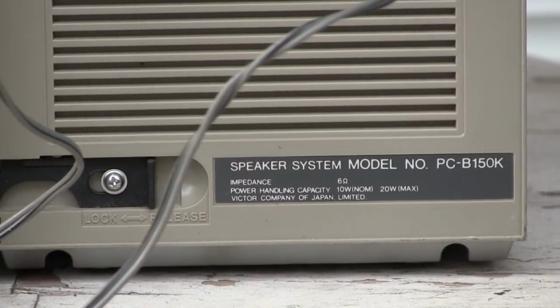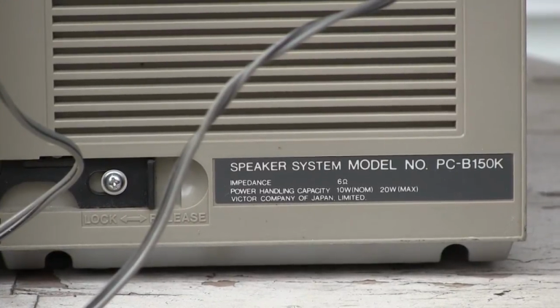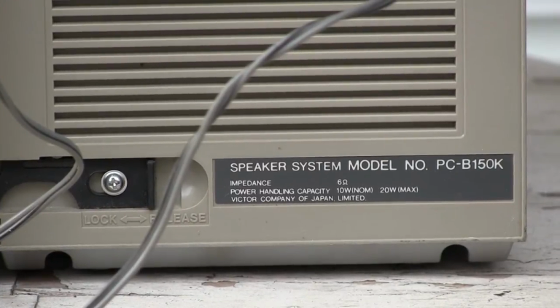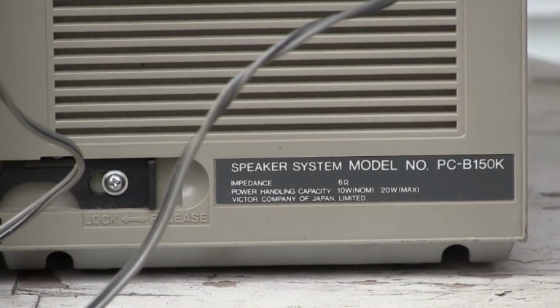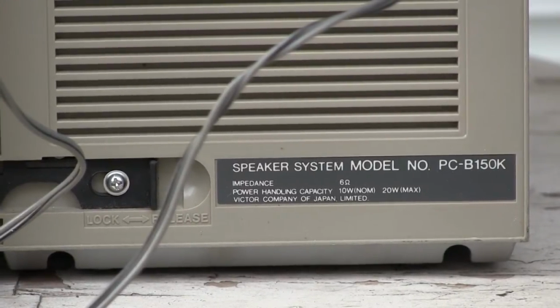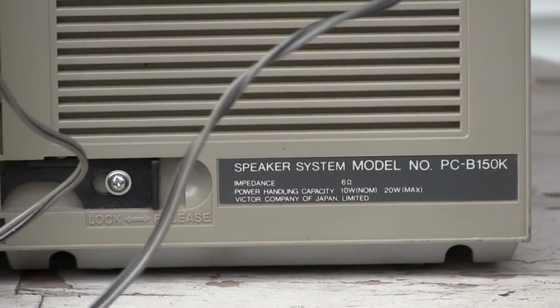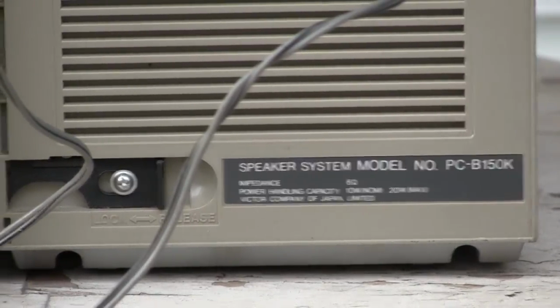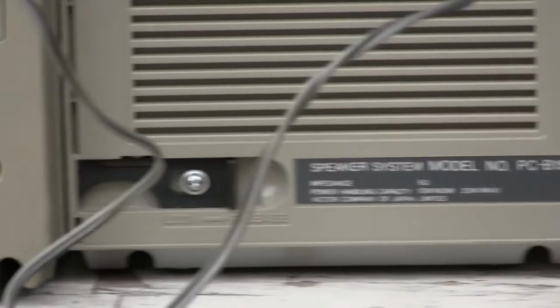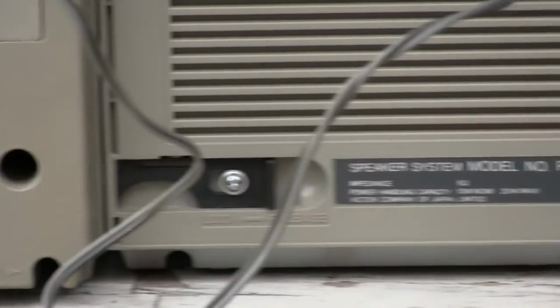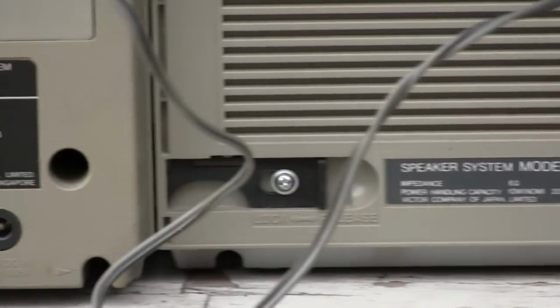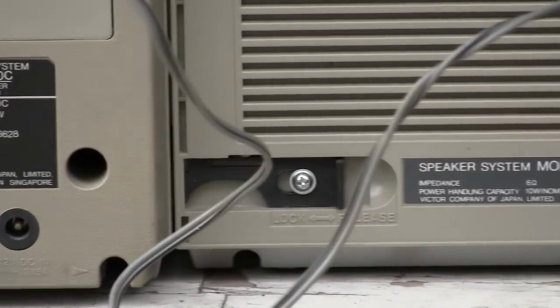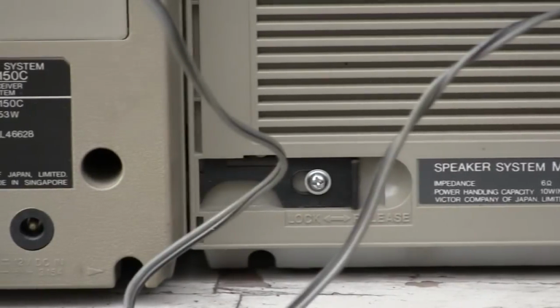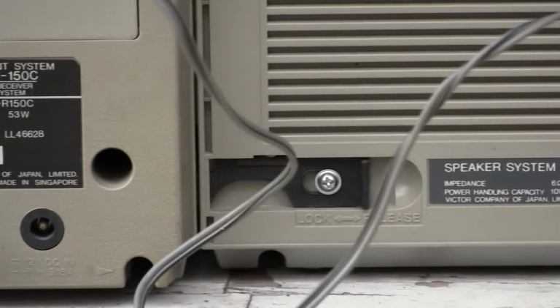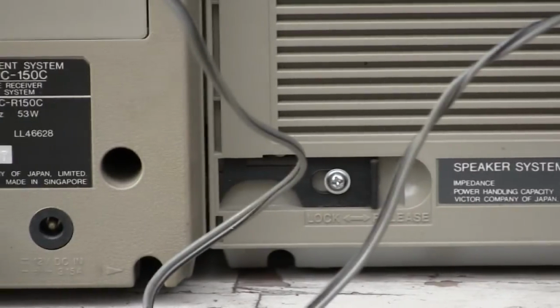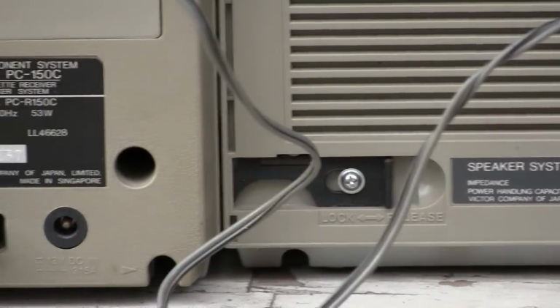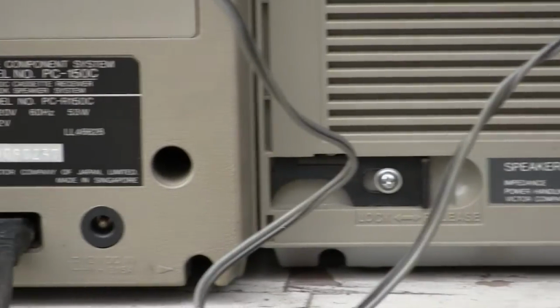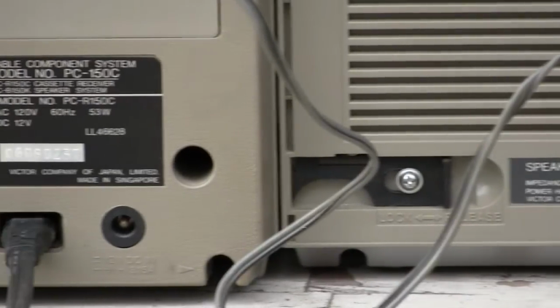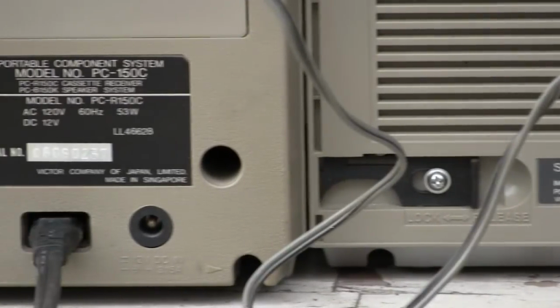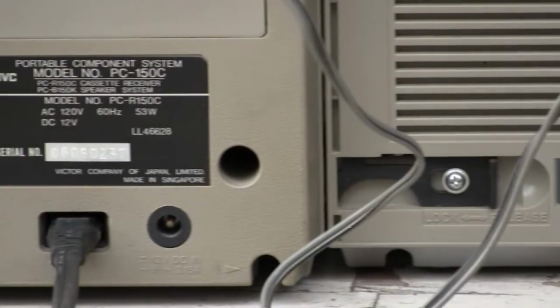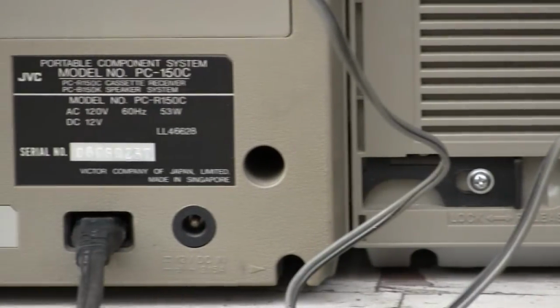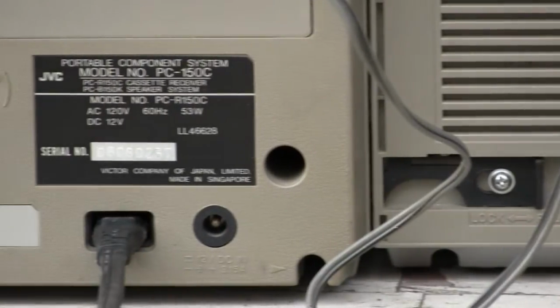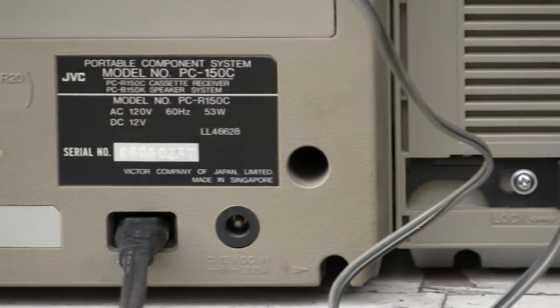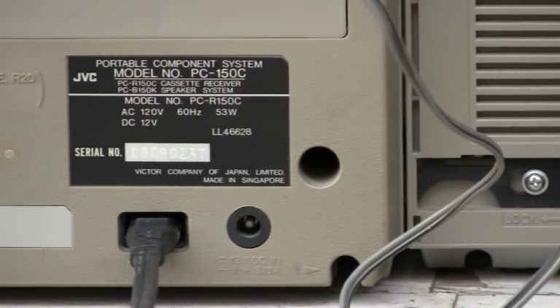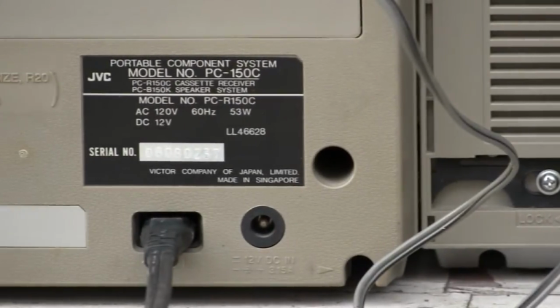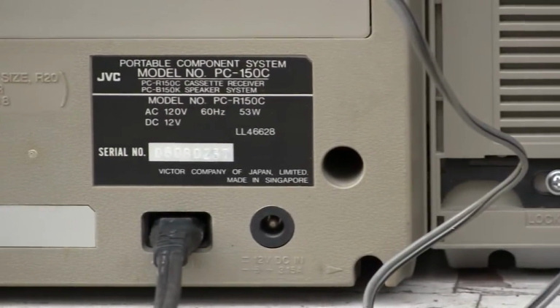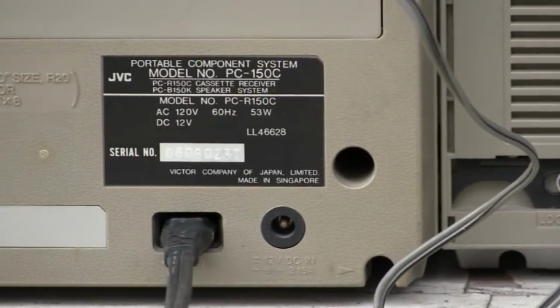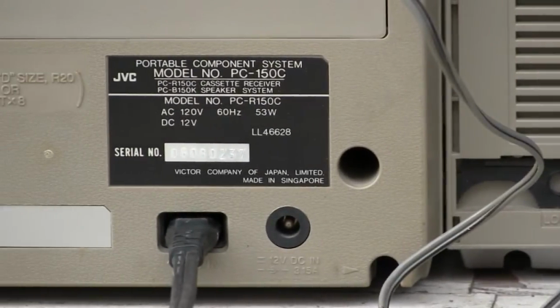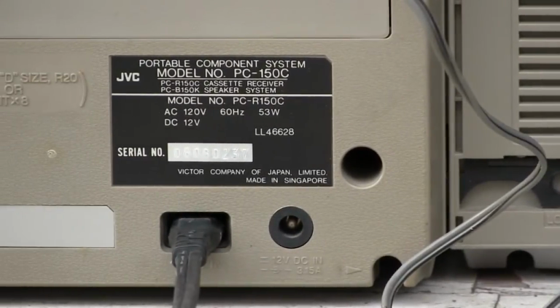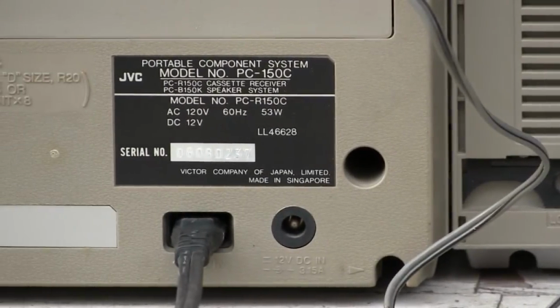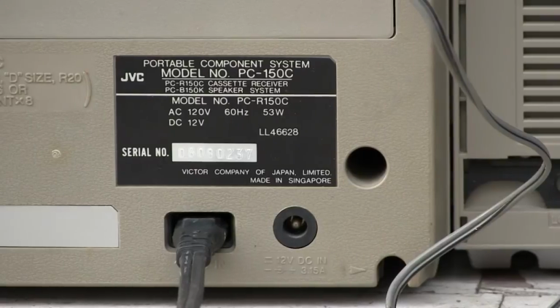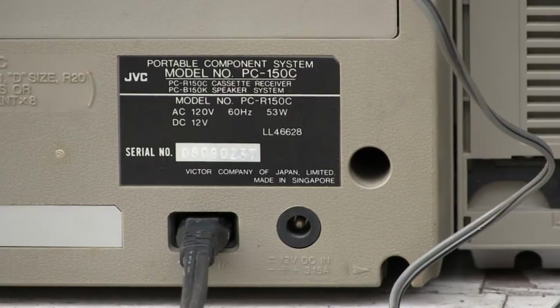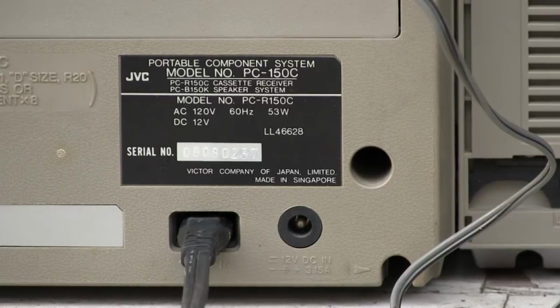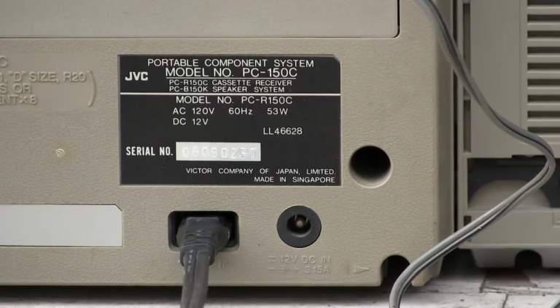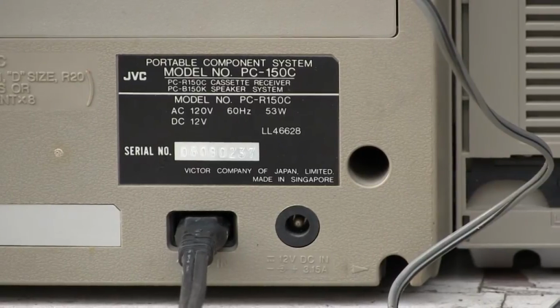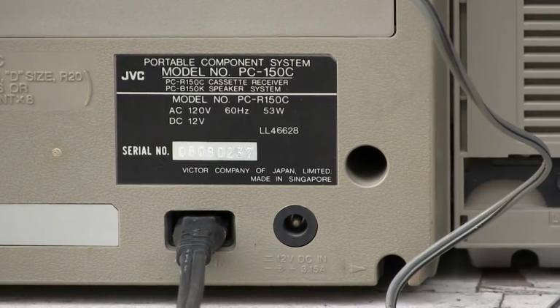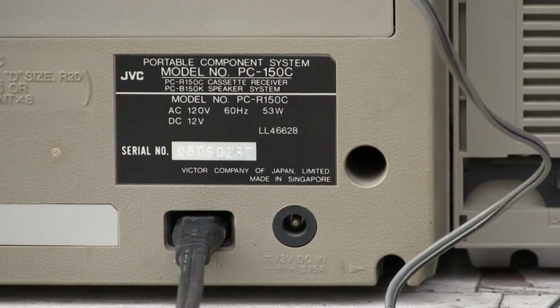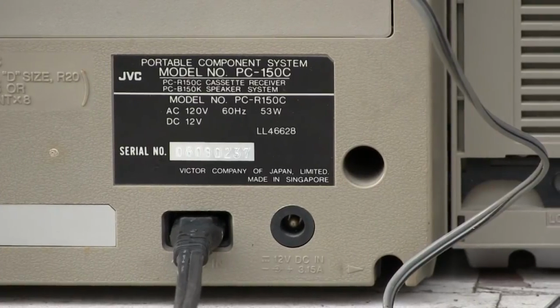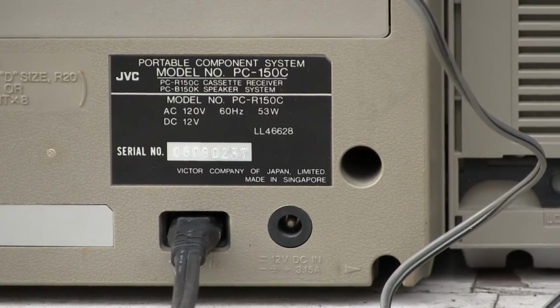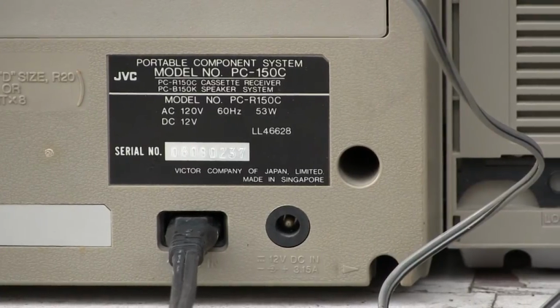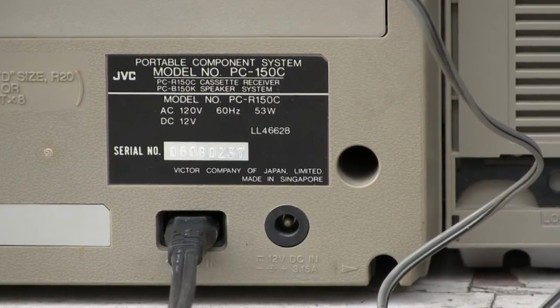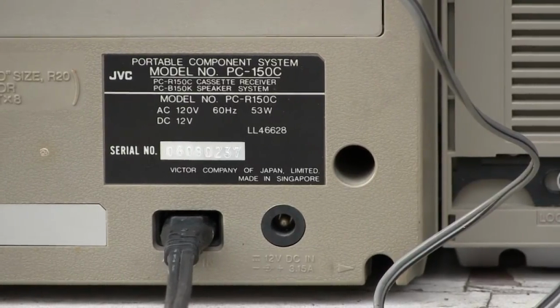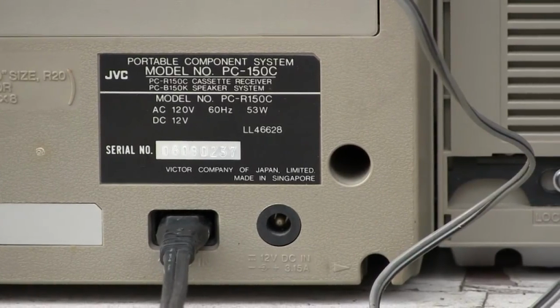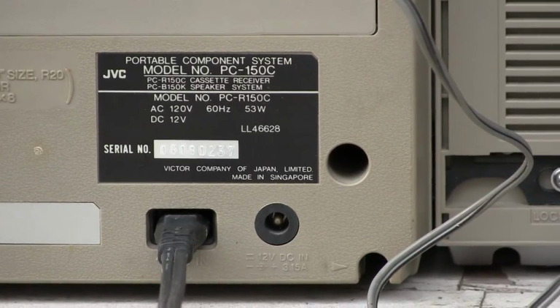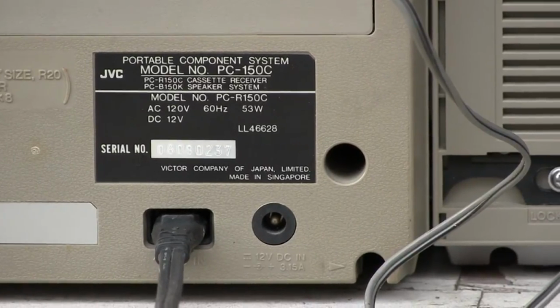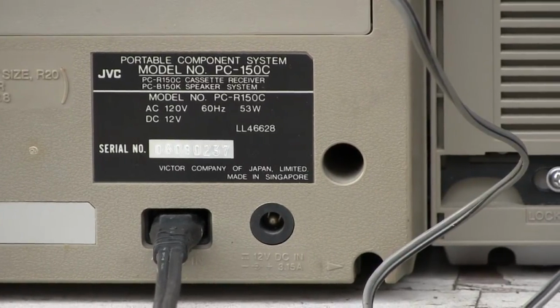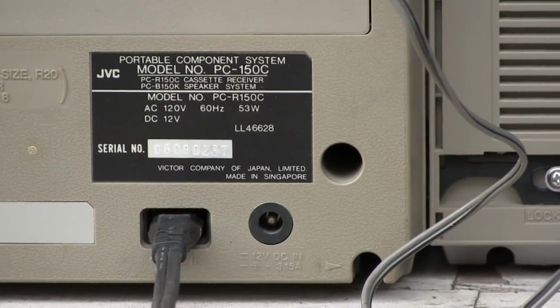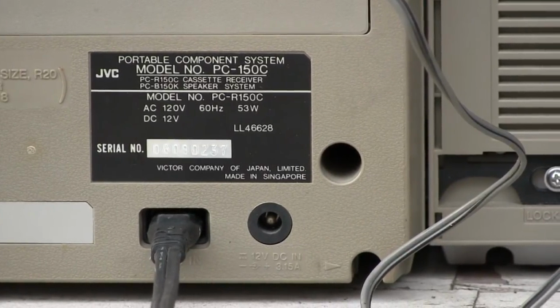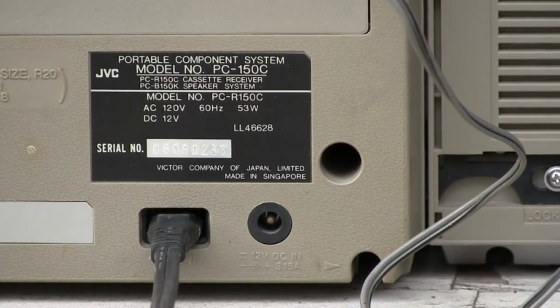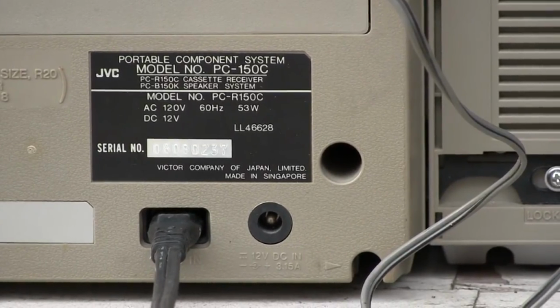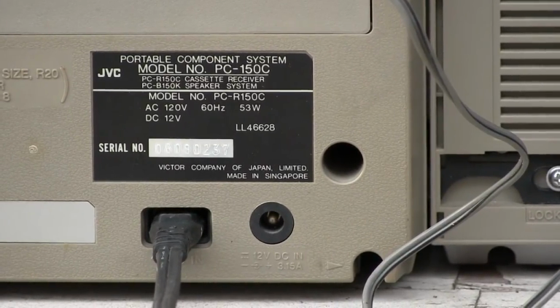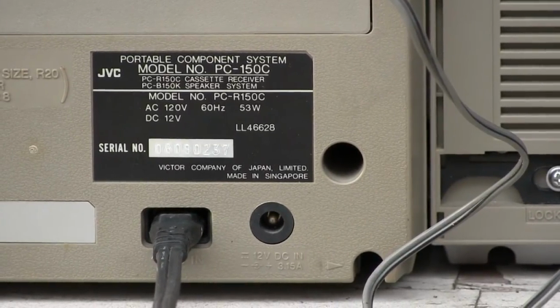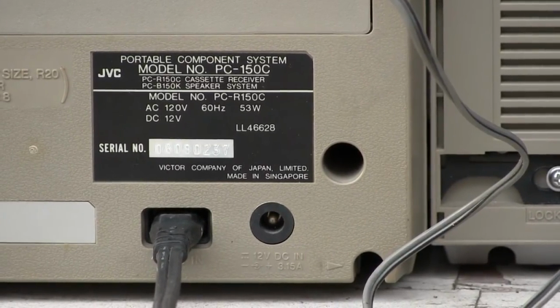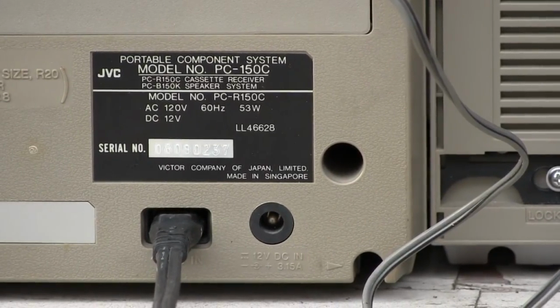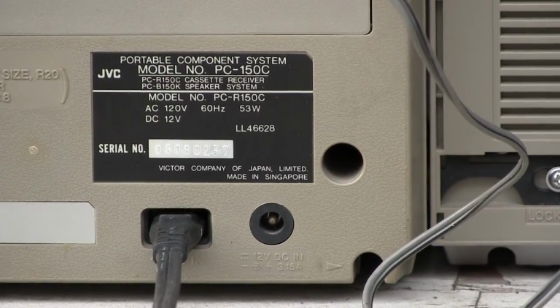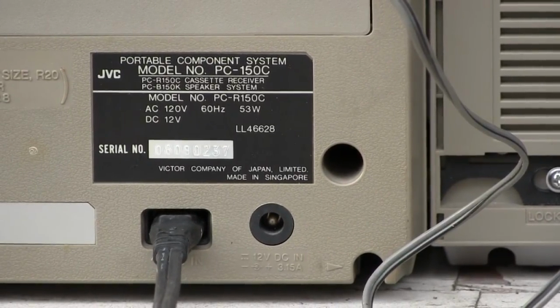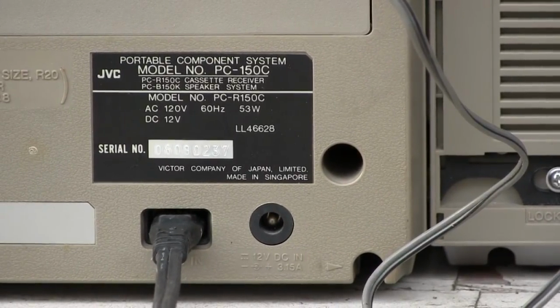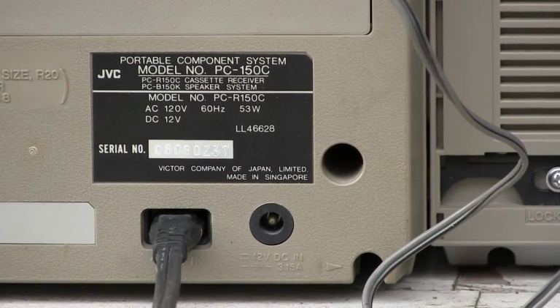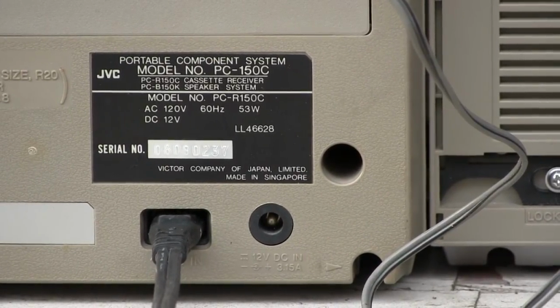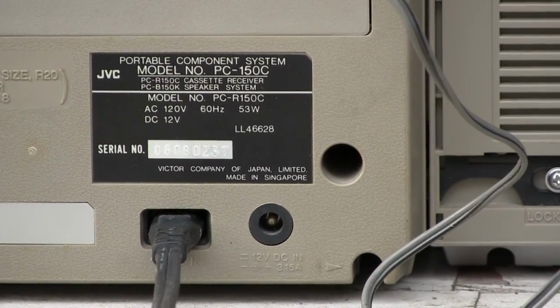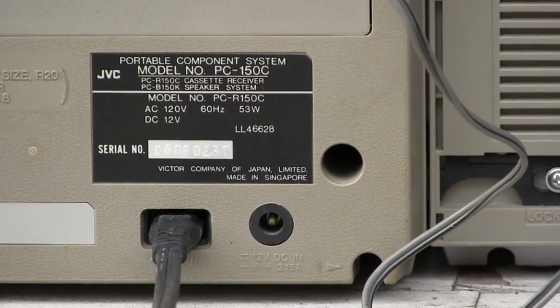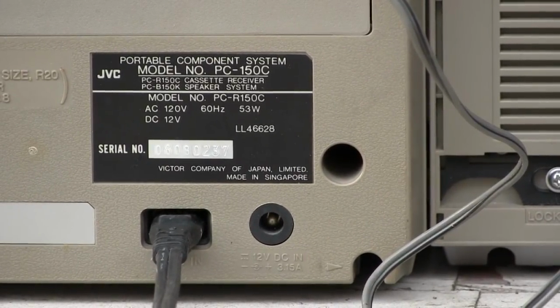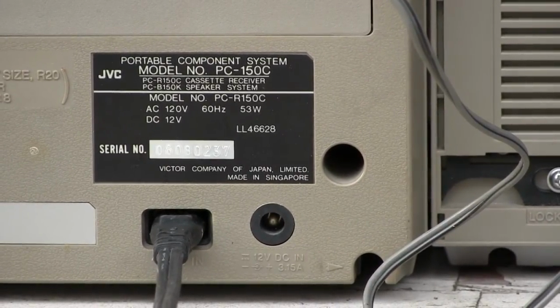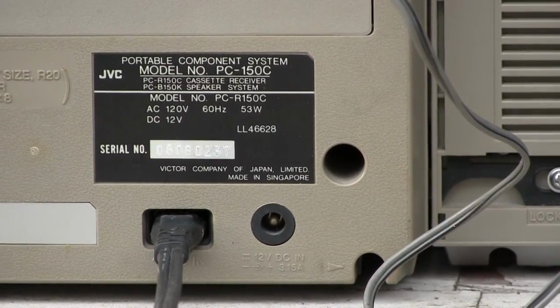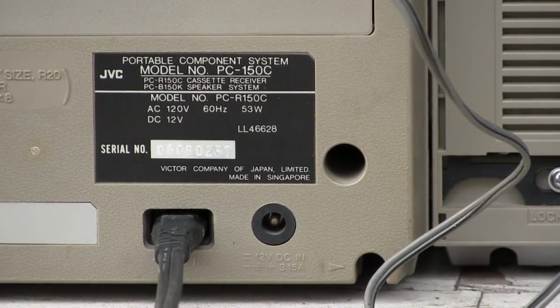Hello. Here we have a — well, you can see that — it's PC150C.